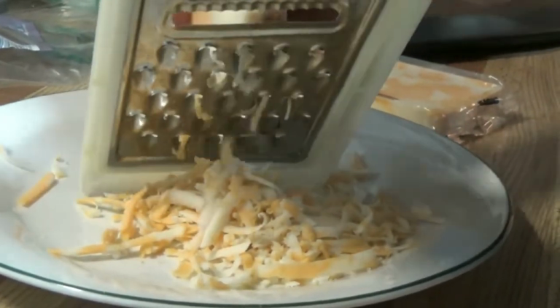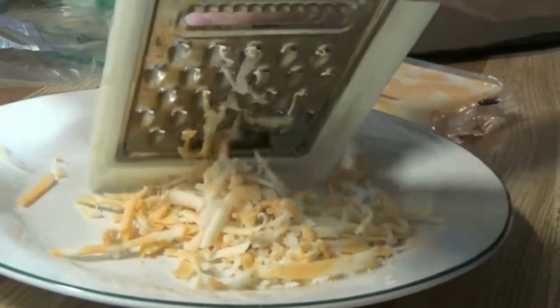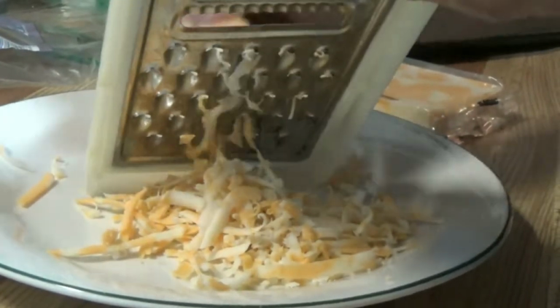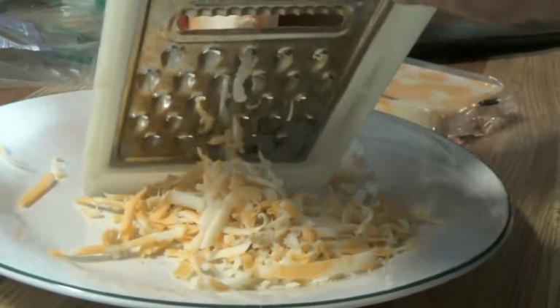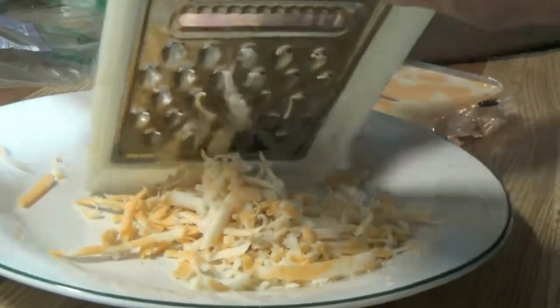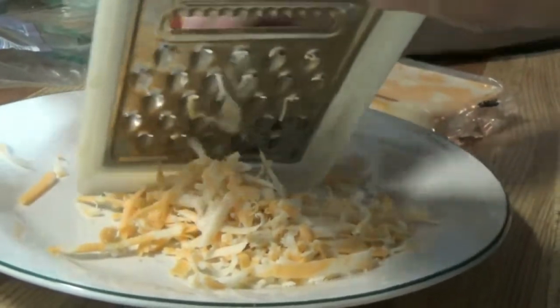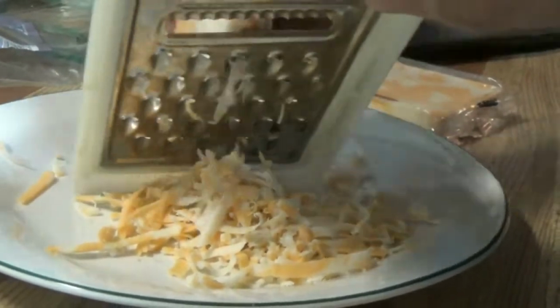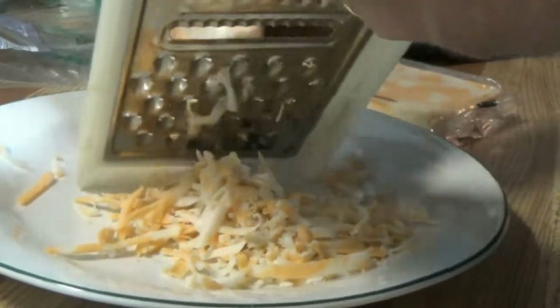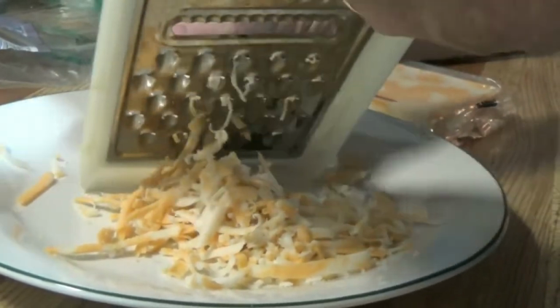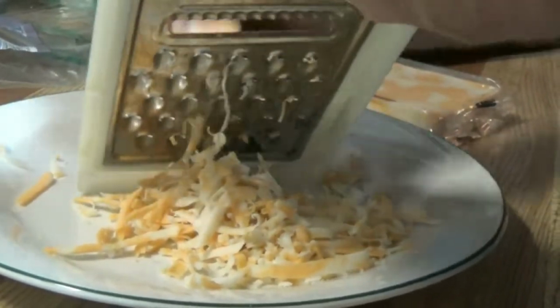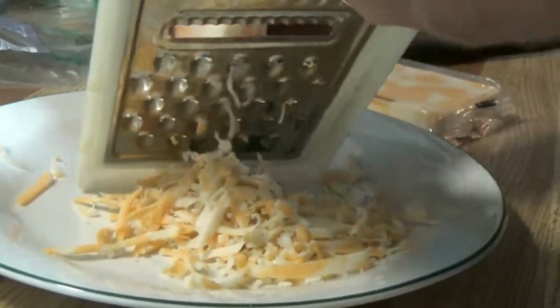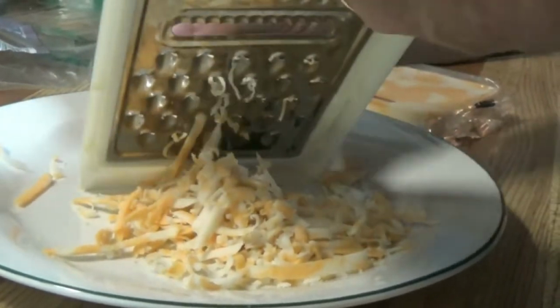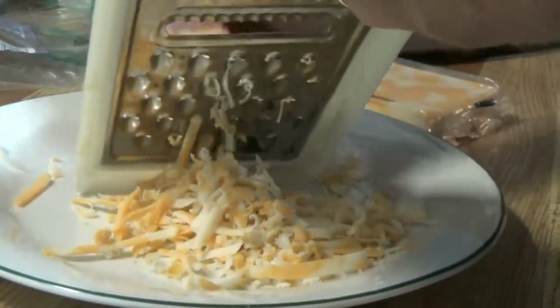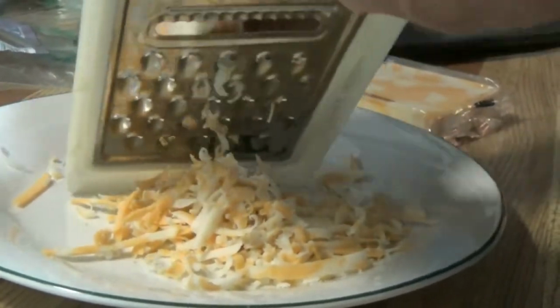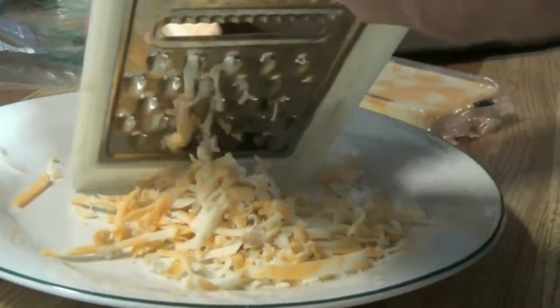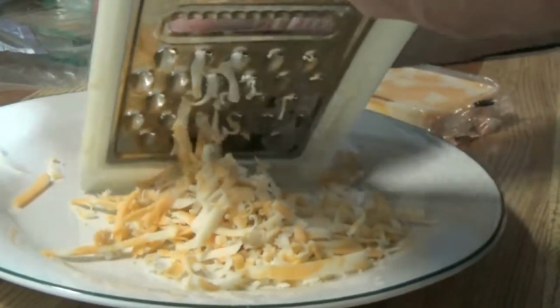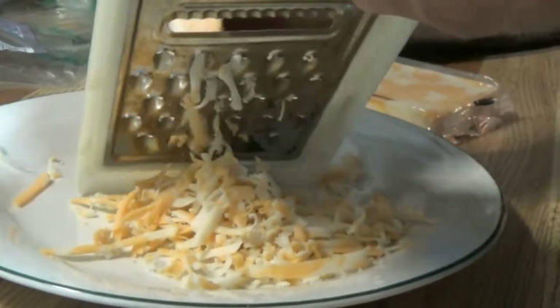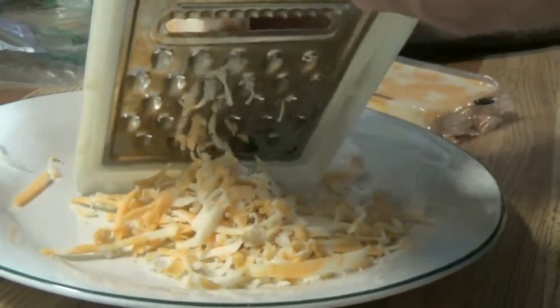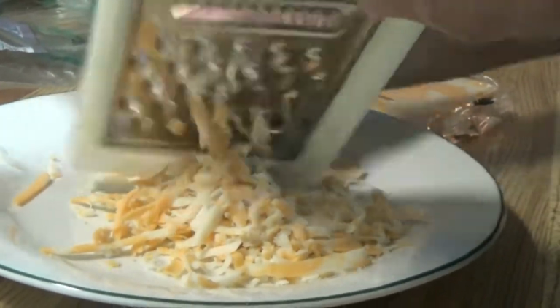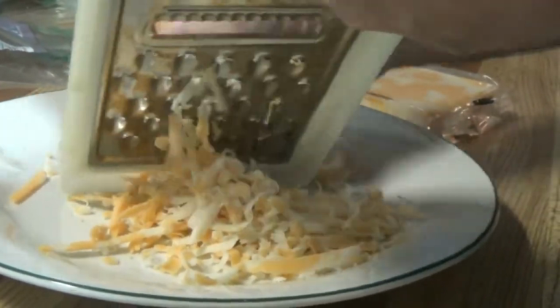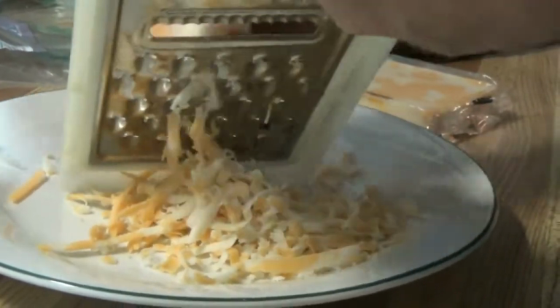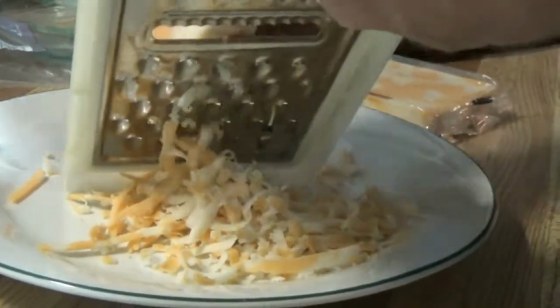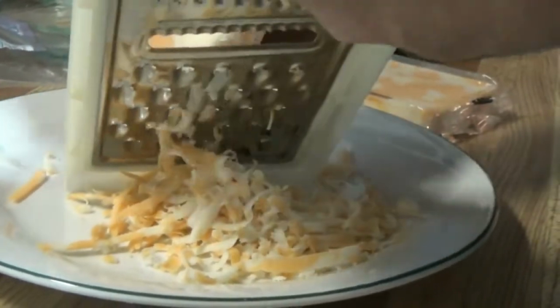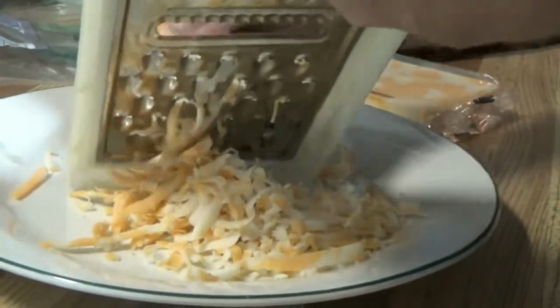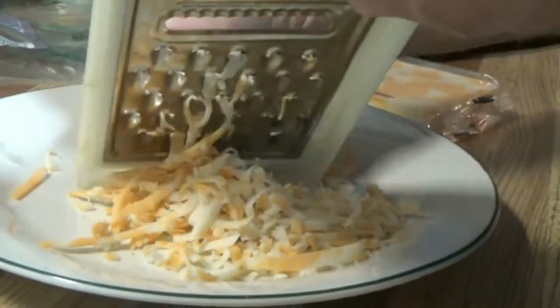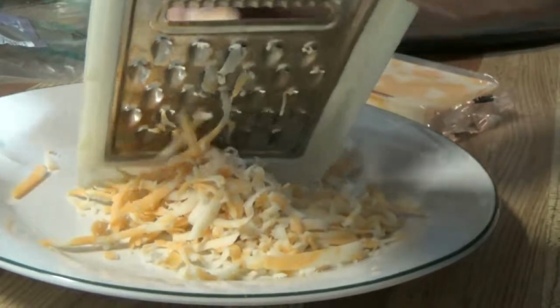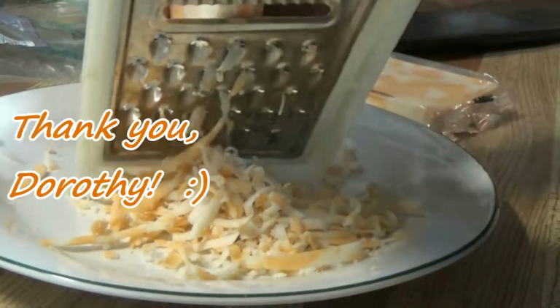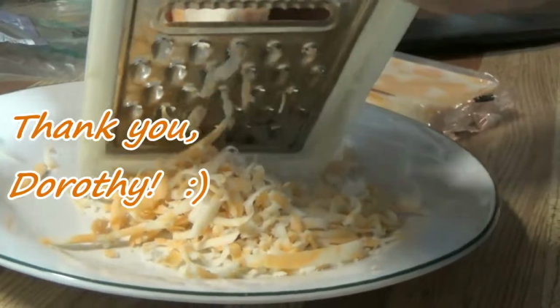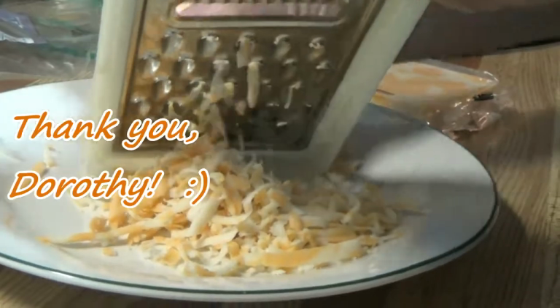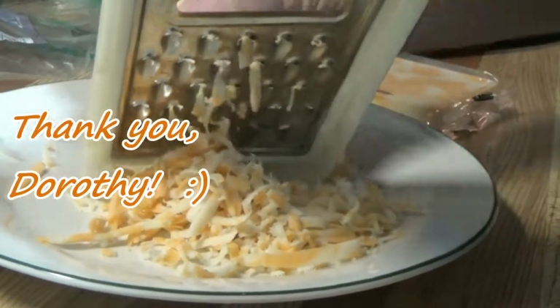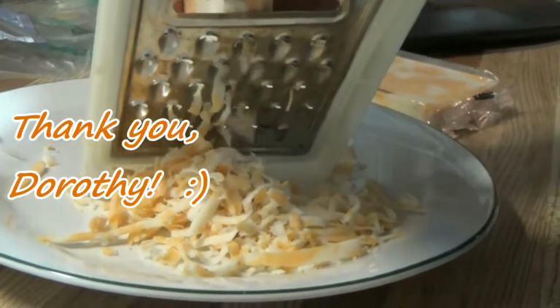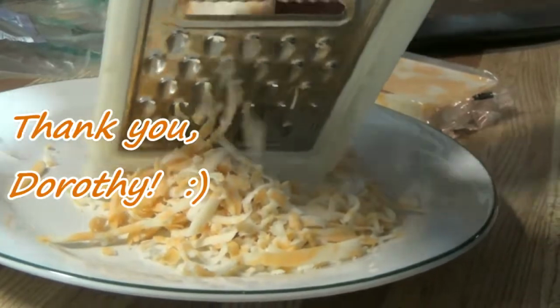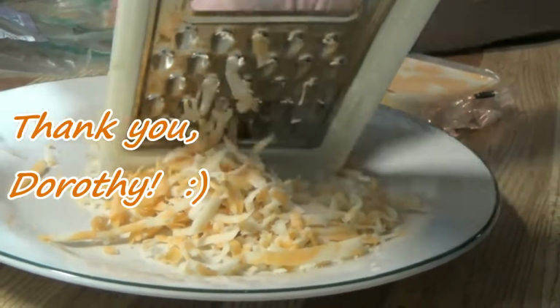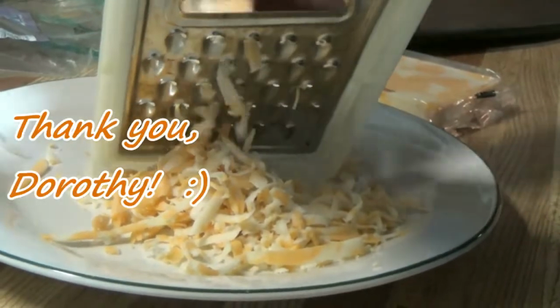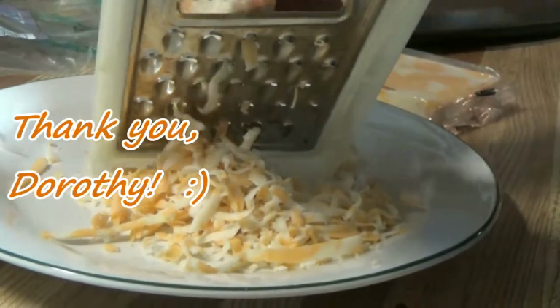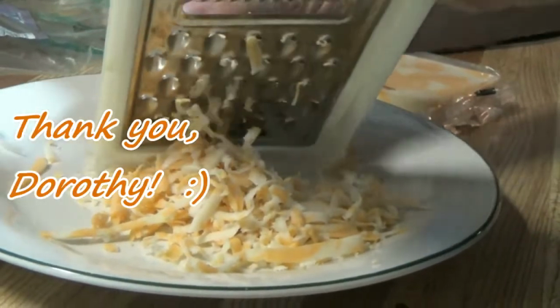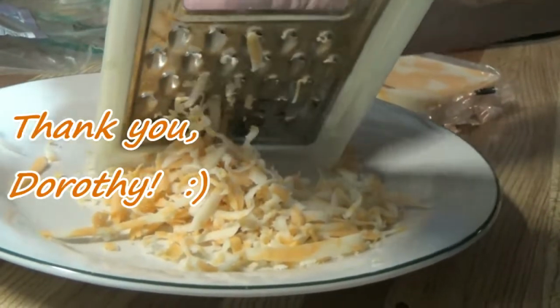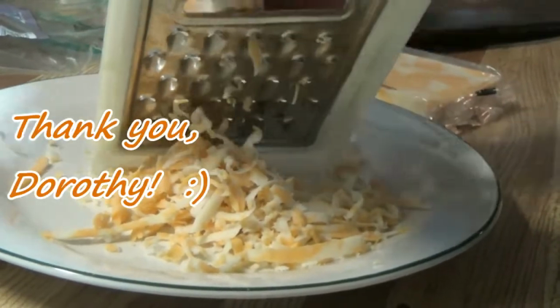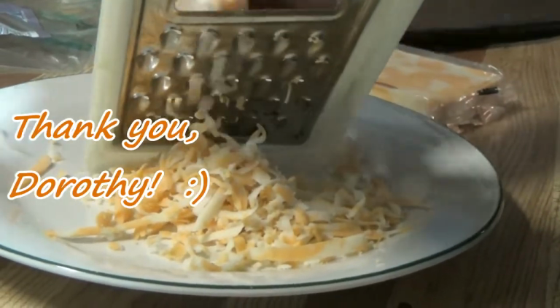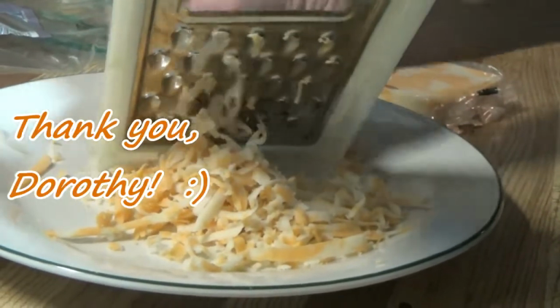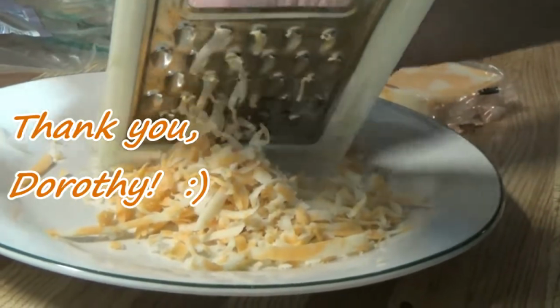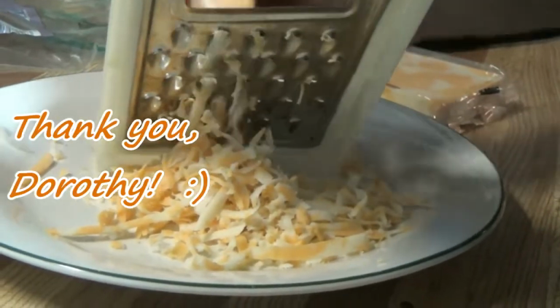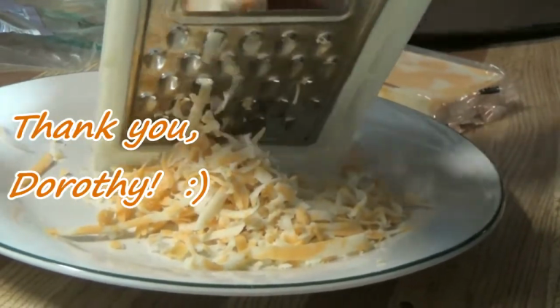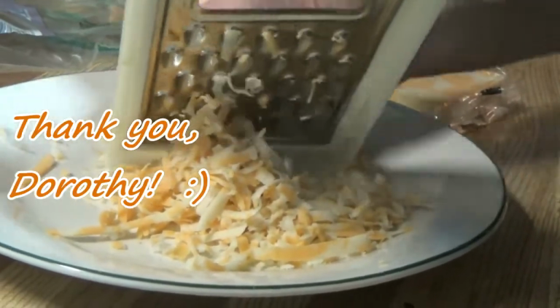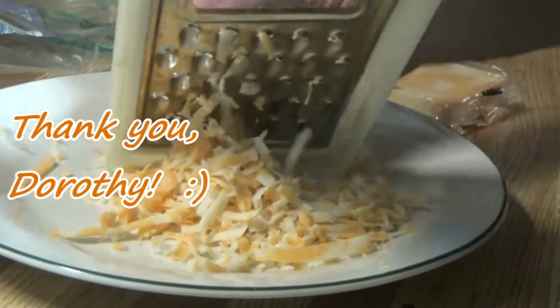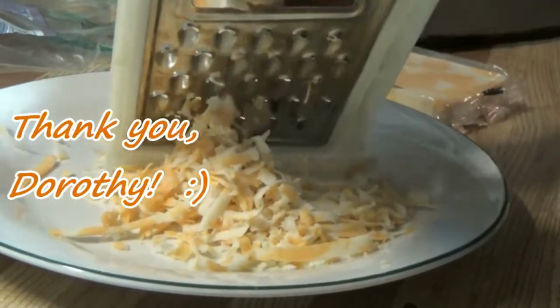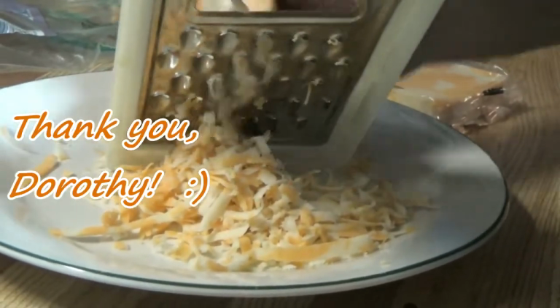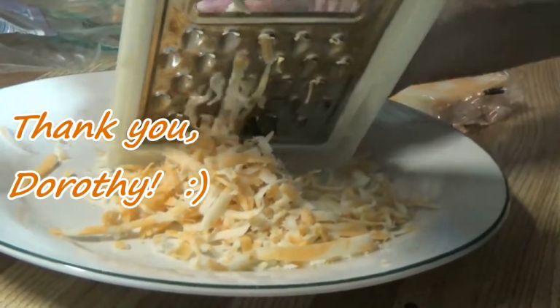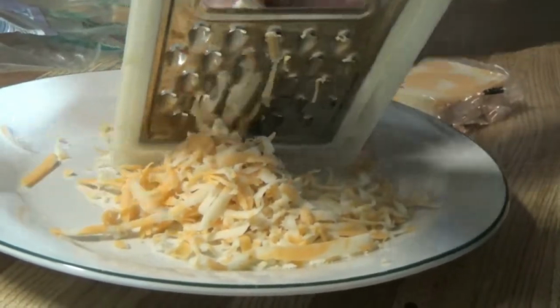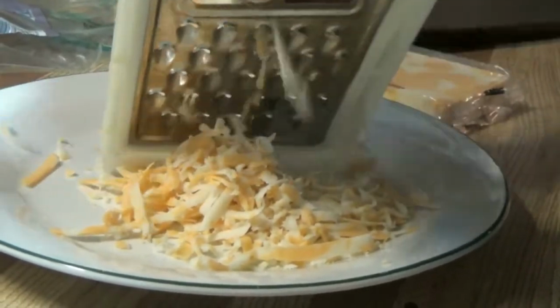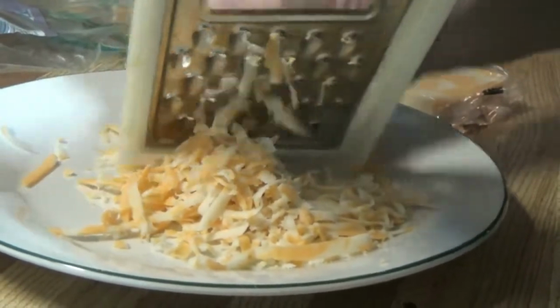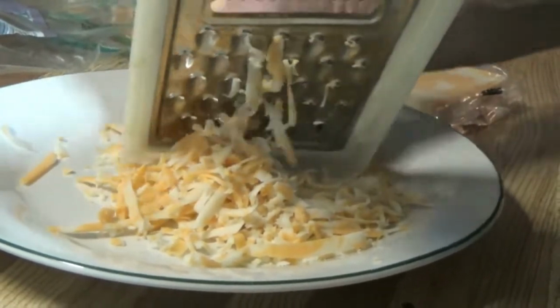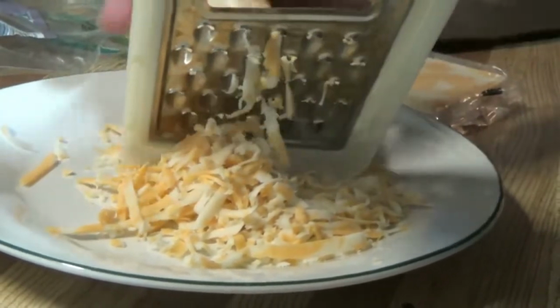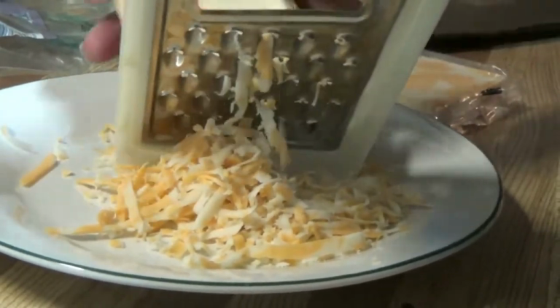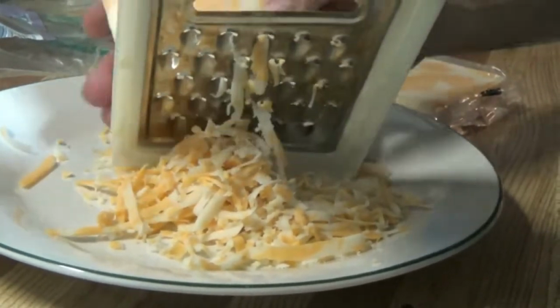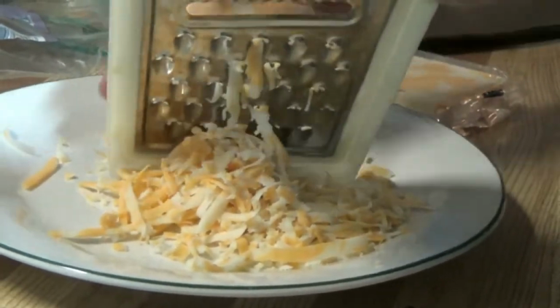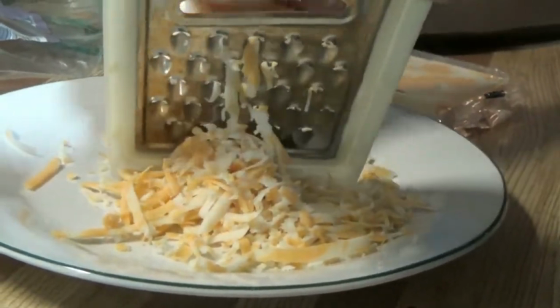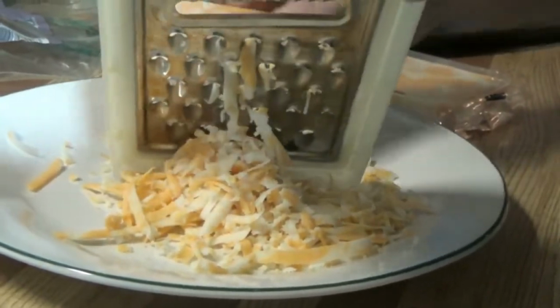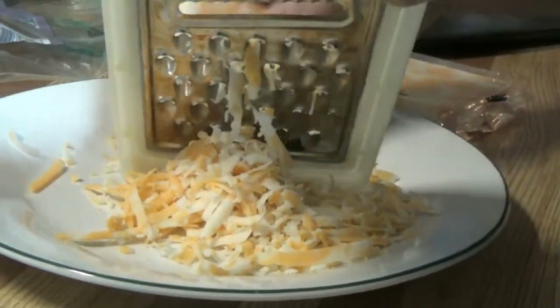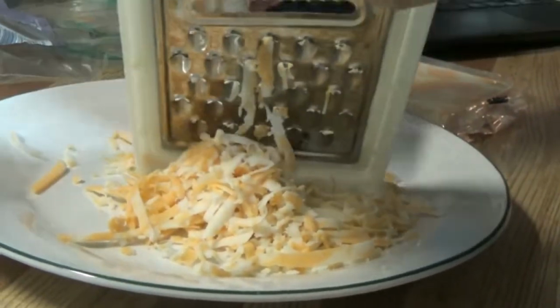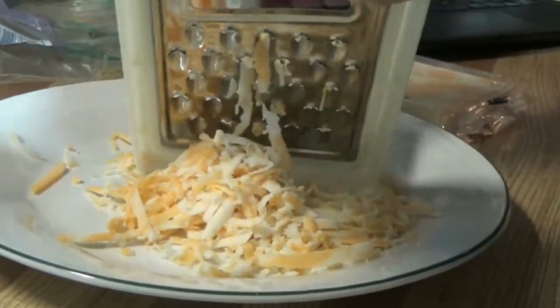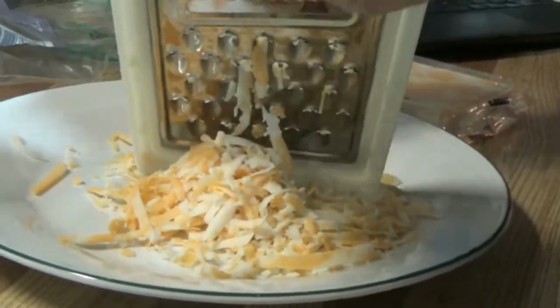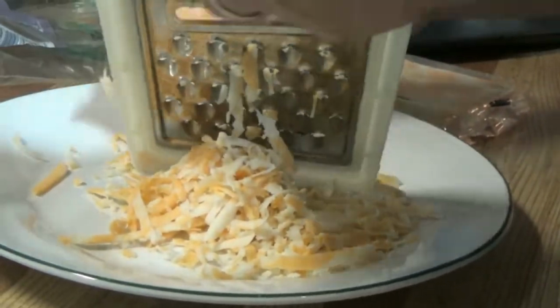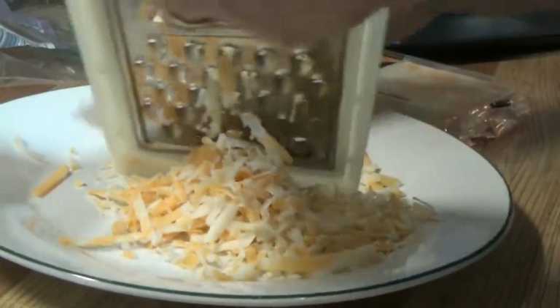So I got this recipe from a lady named Dorothy — no last name, just Dorothy. You should see her pizza.